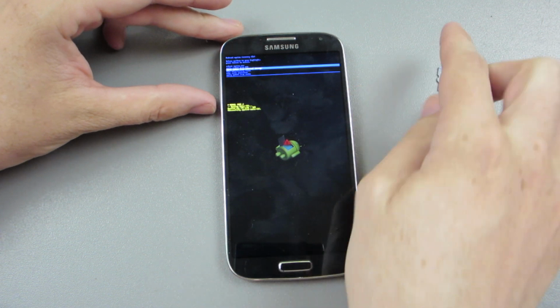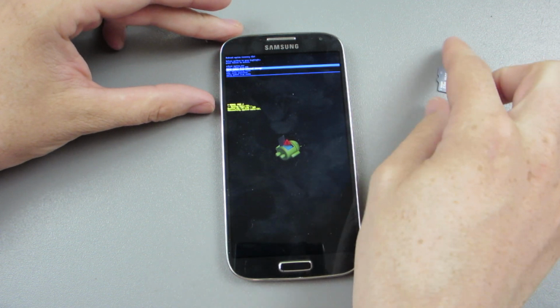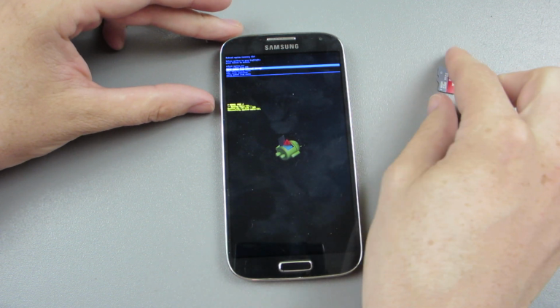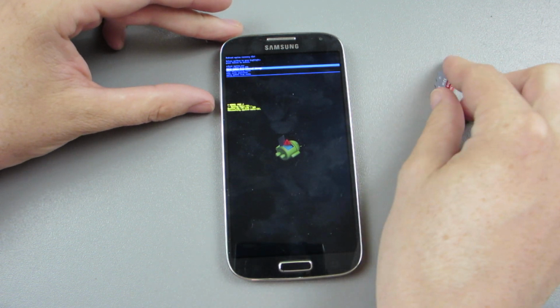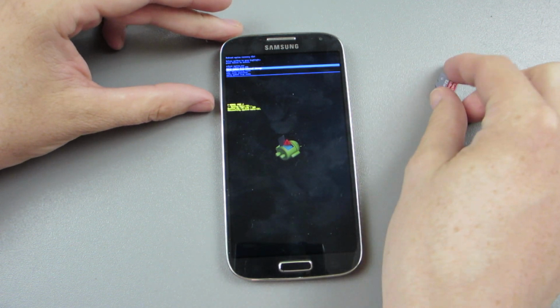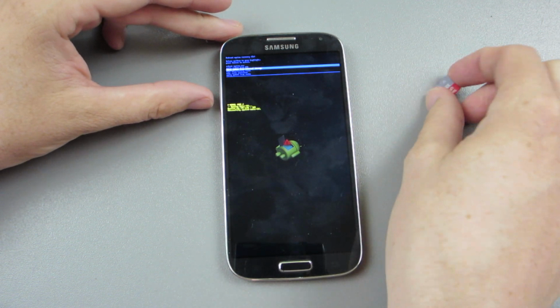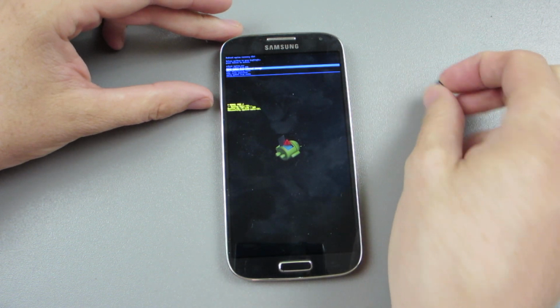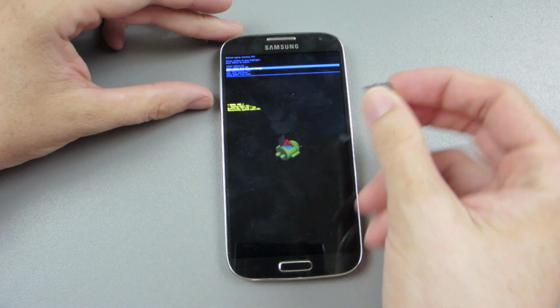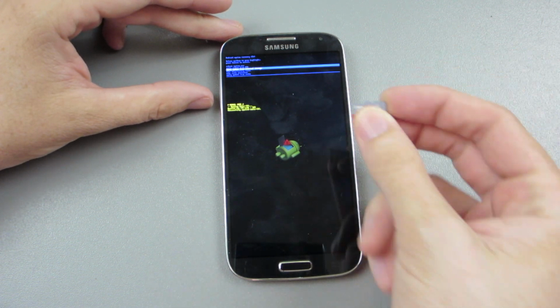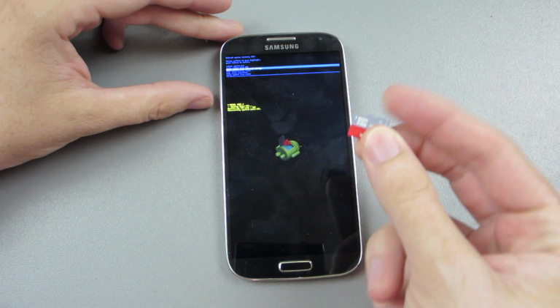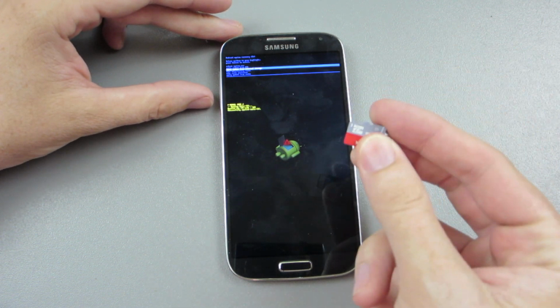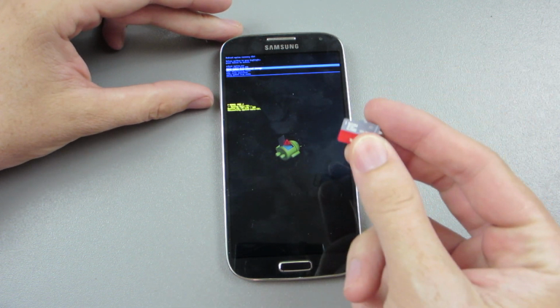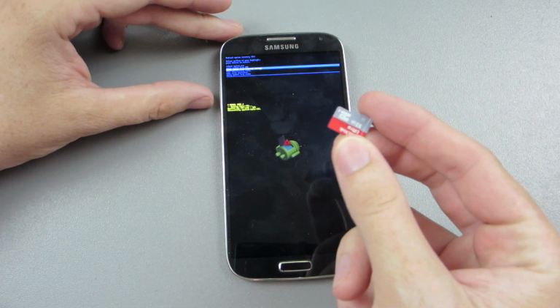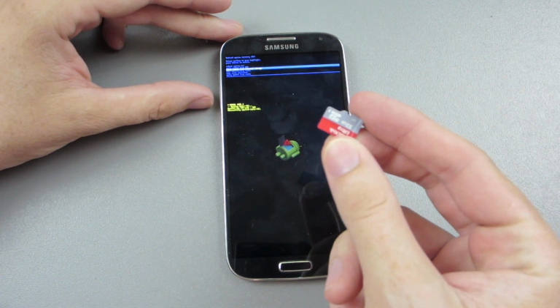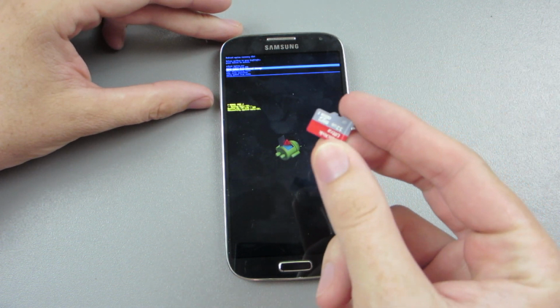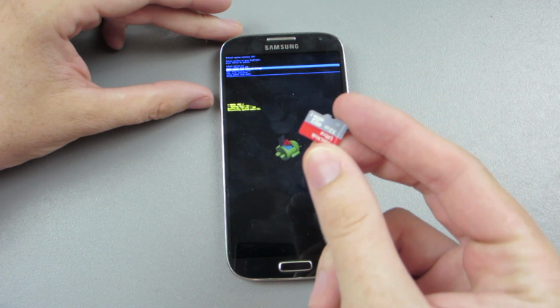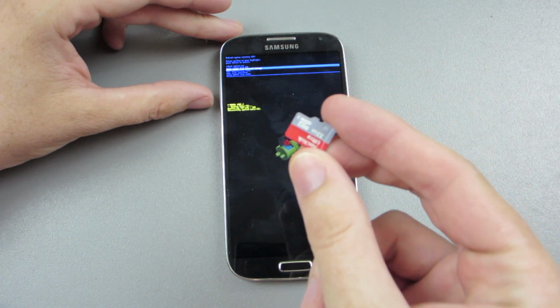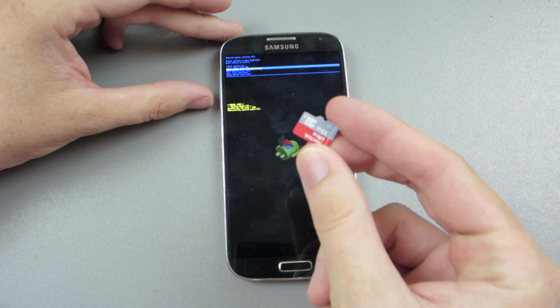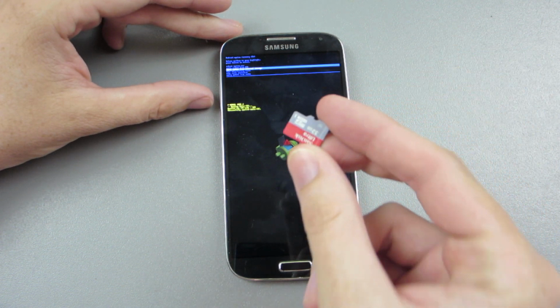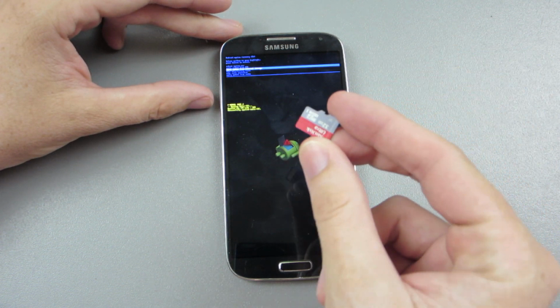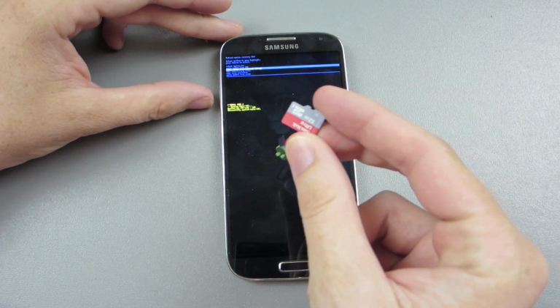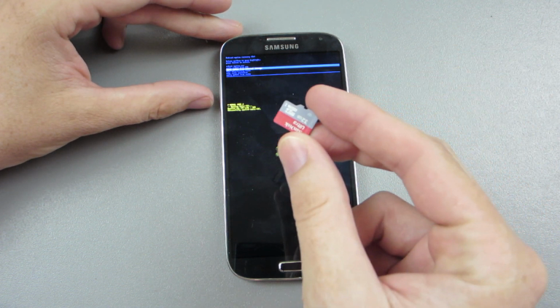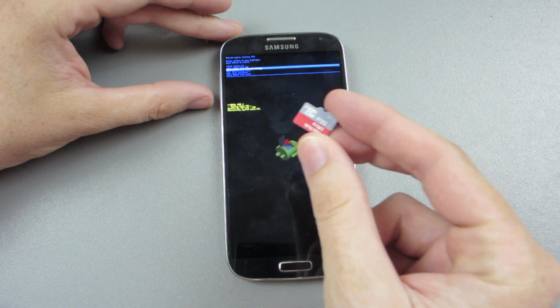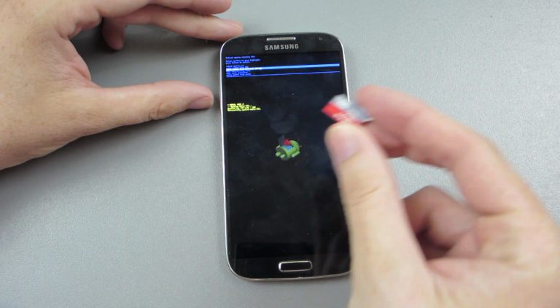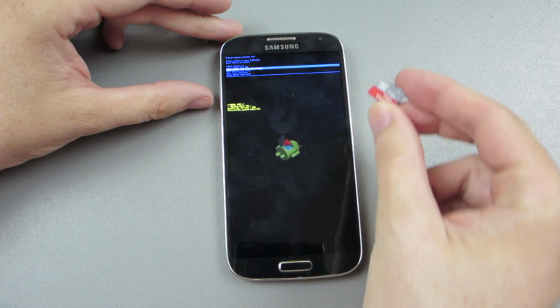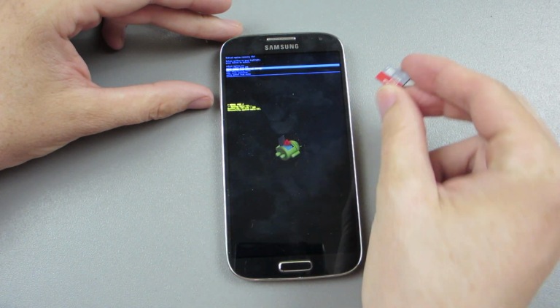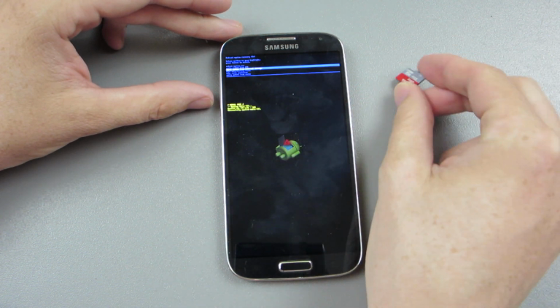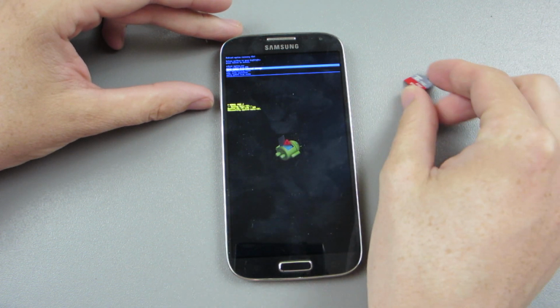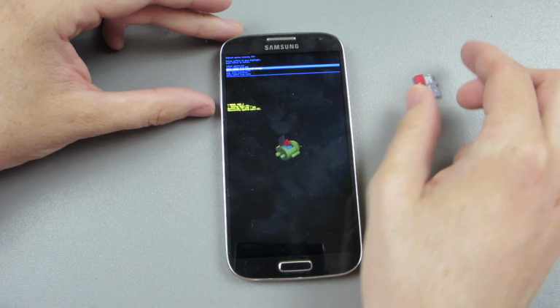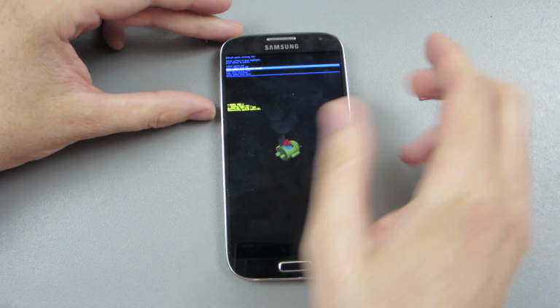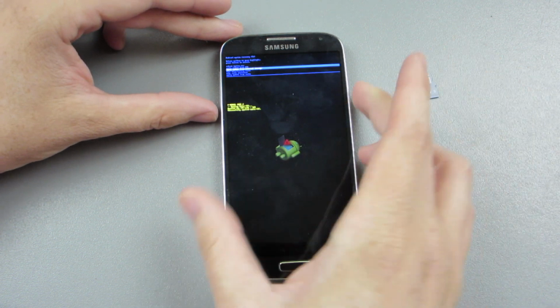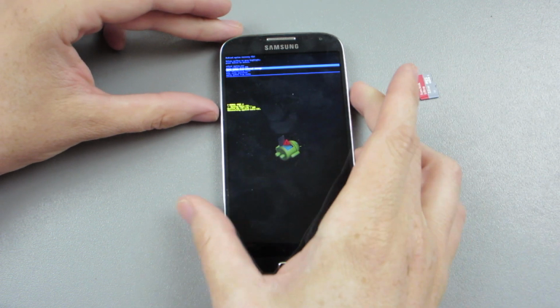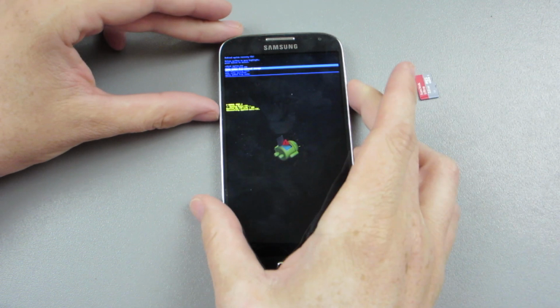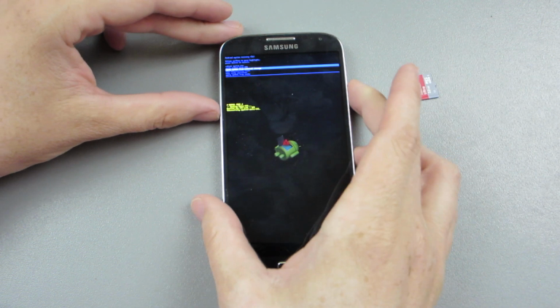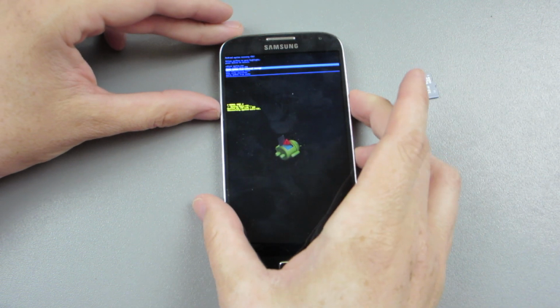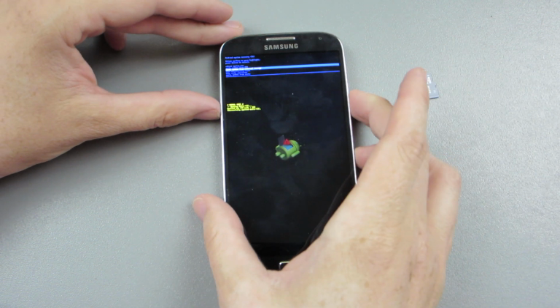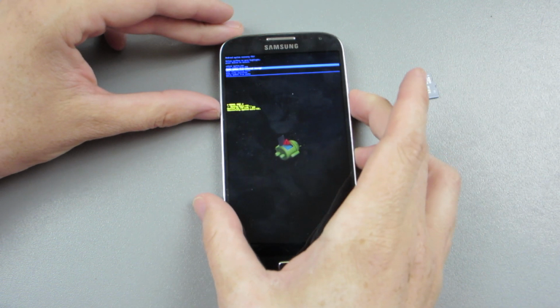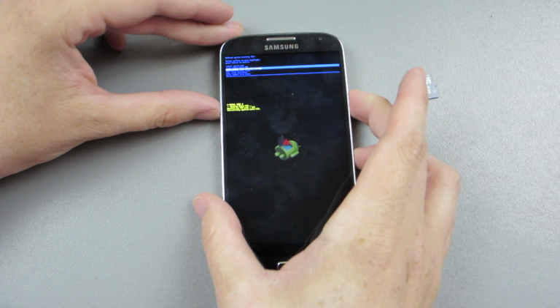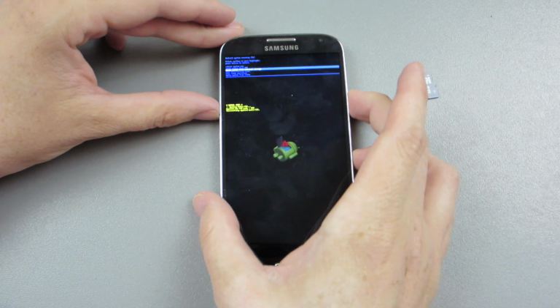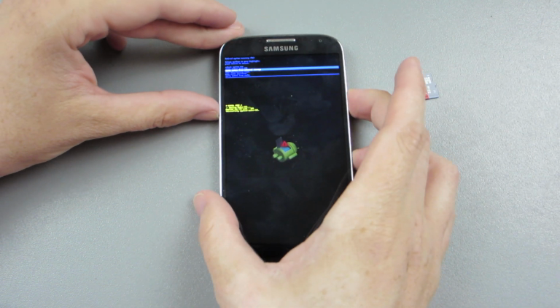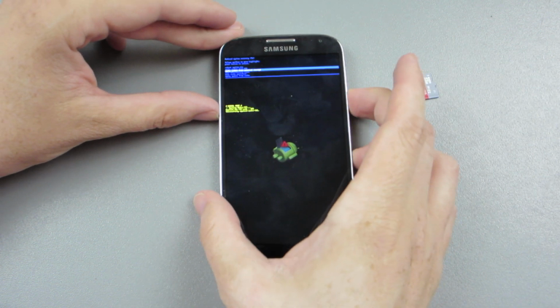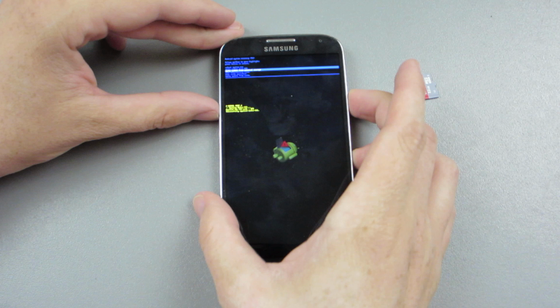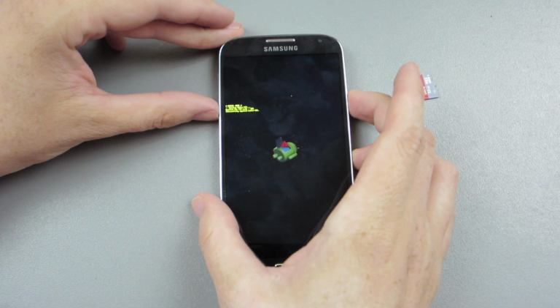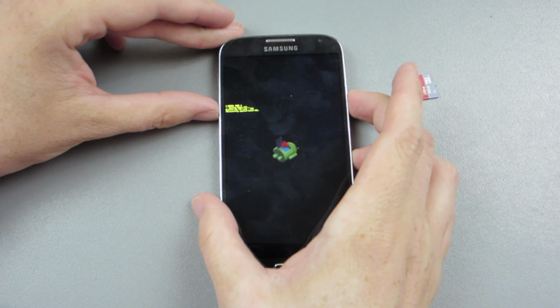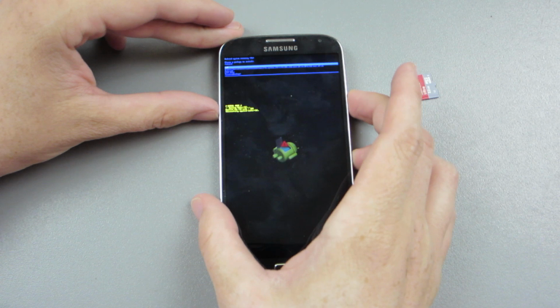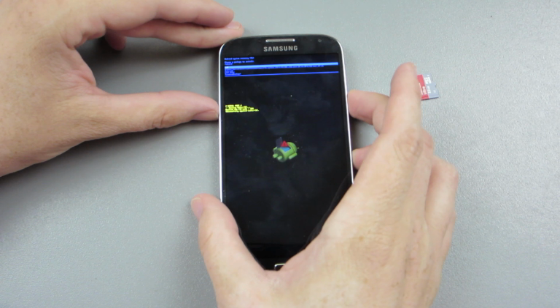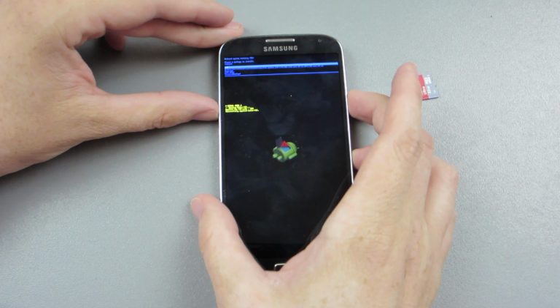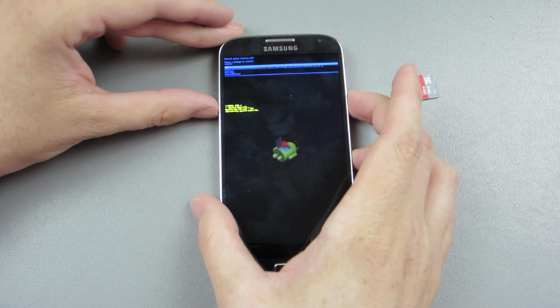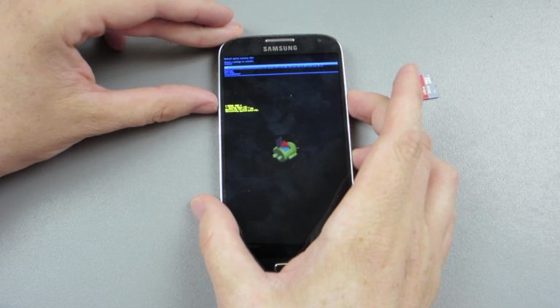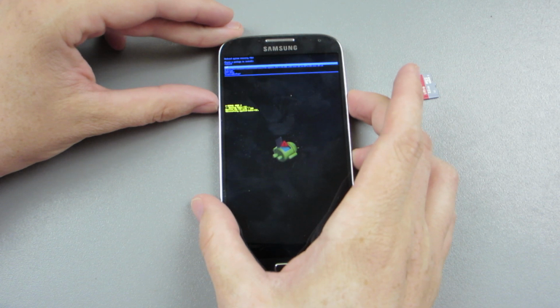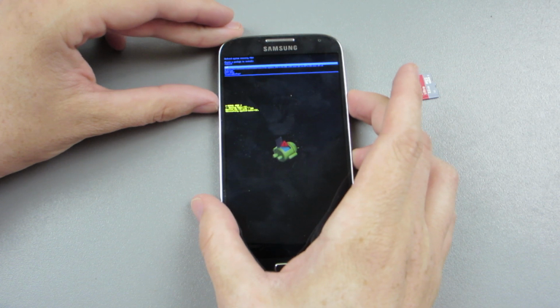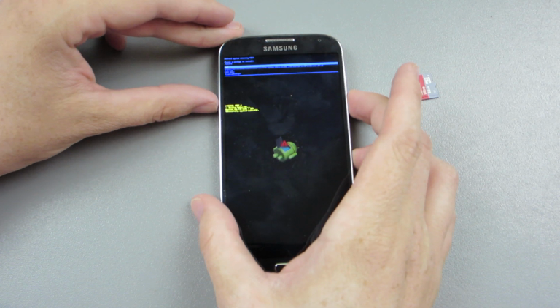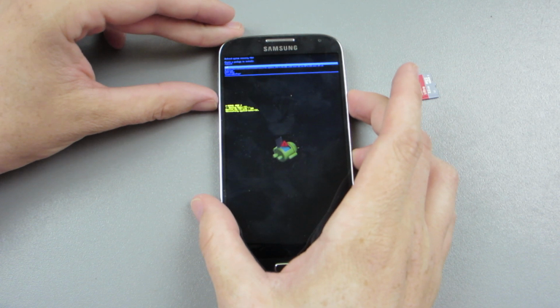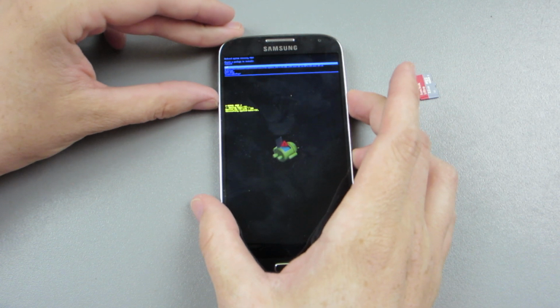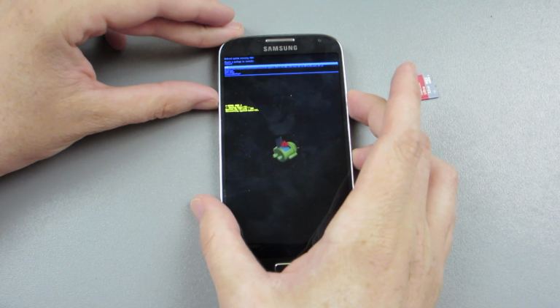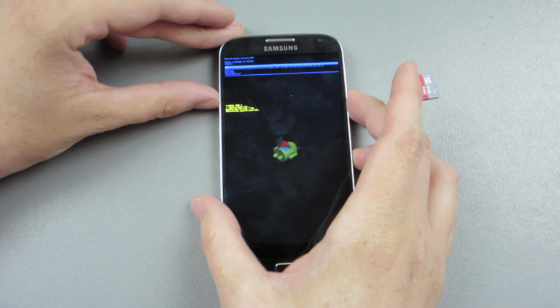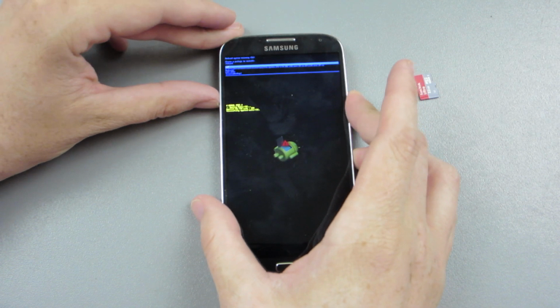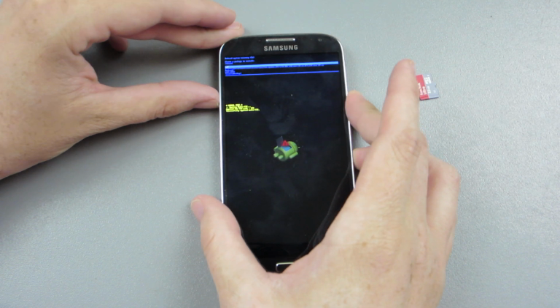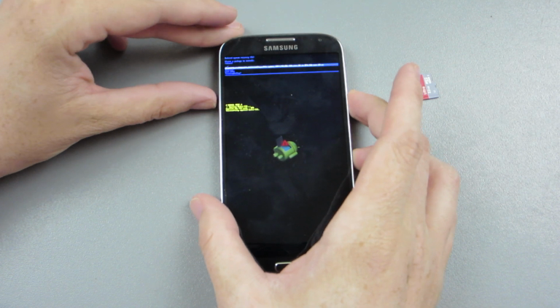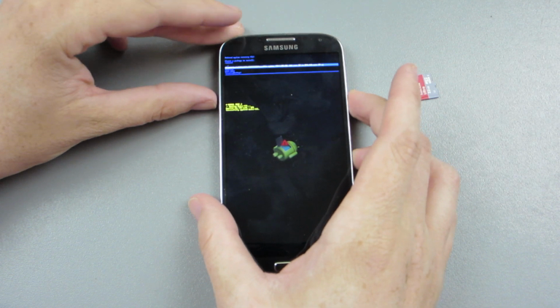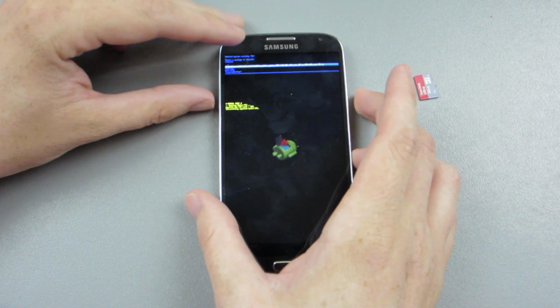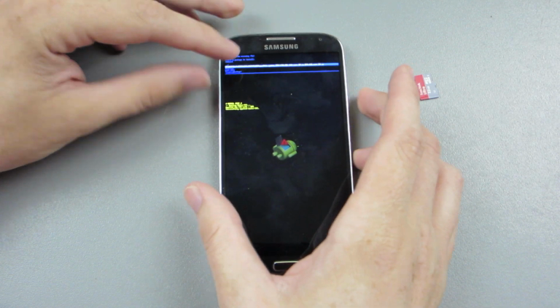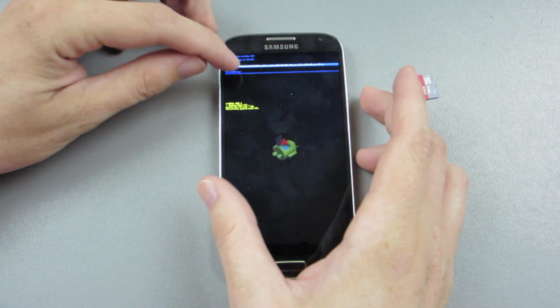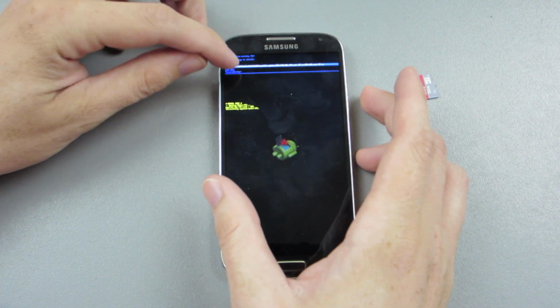You have to be using a micro SD card. So we're going to go ahead and press the power button, and then it found it.